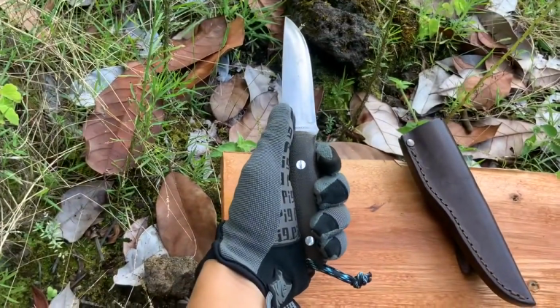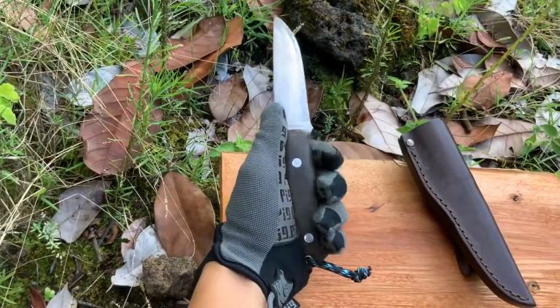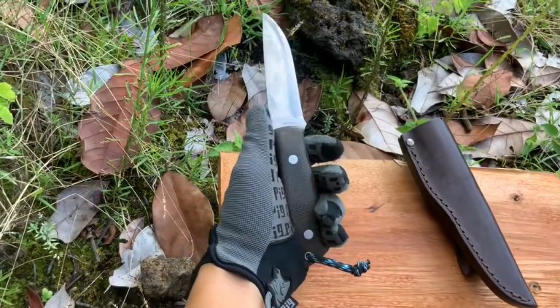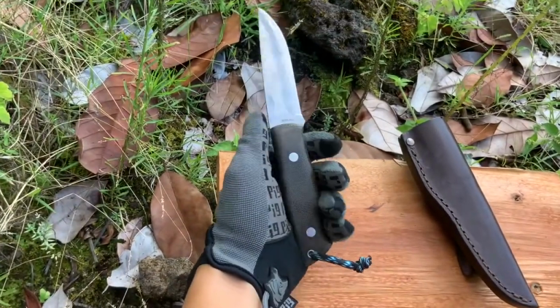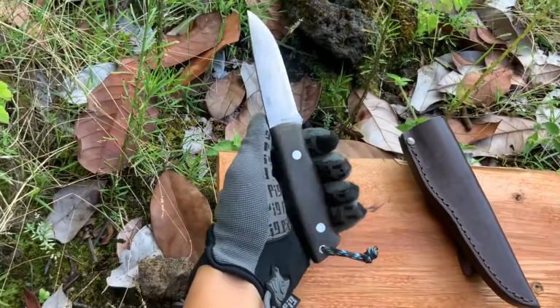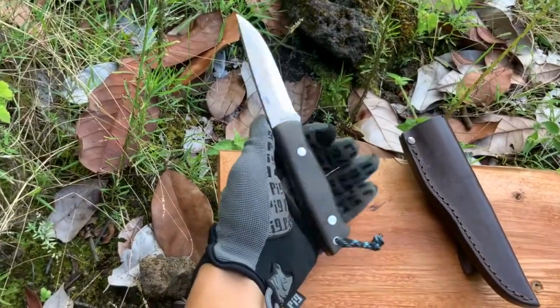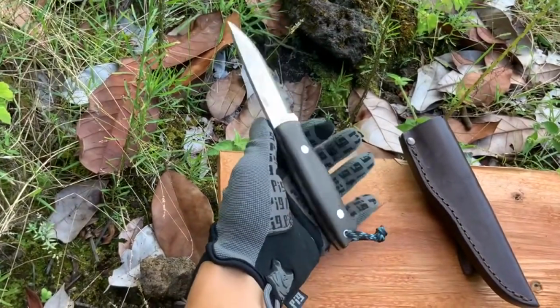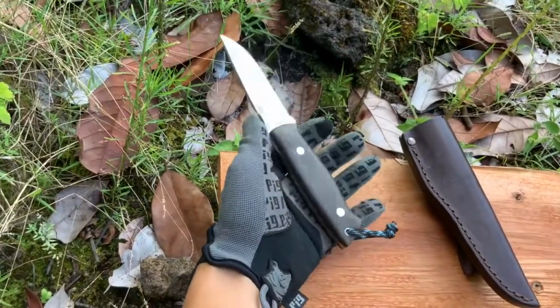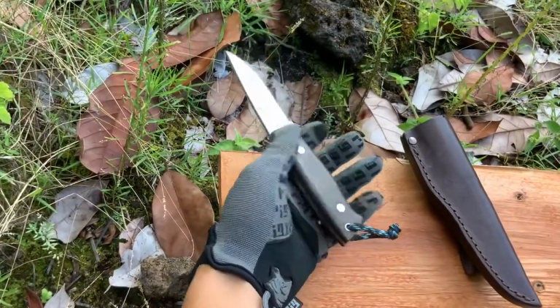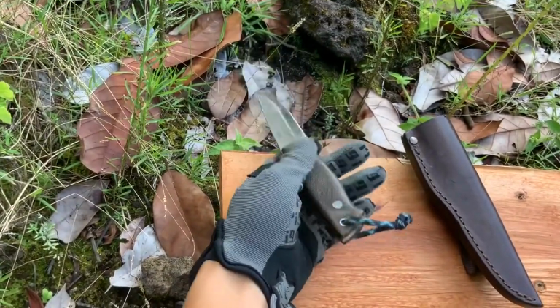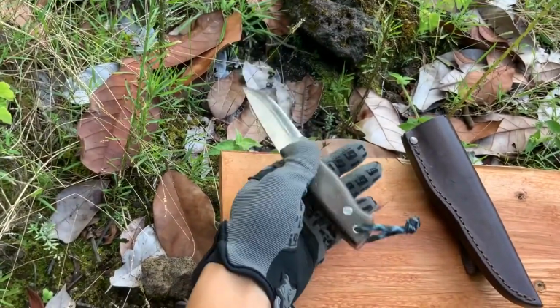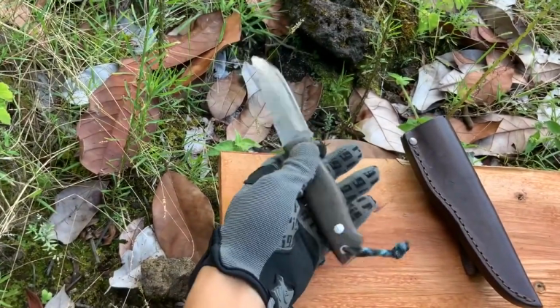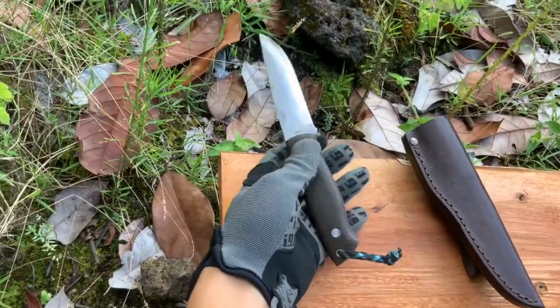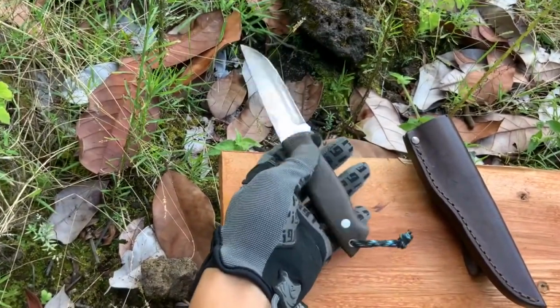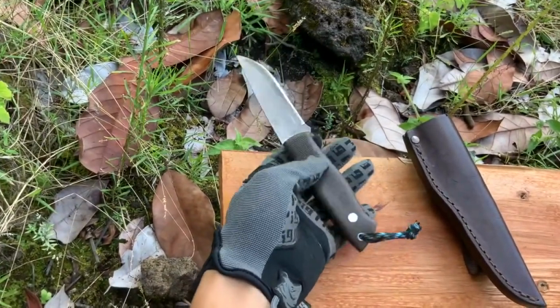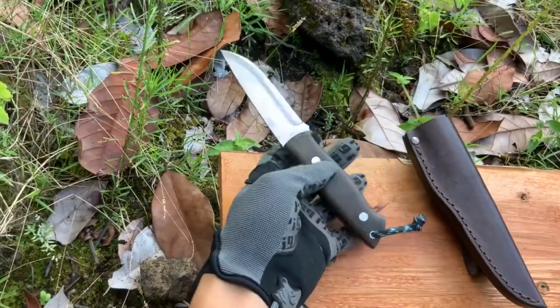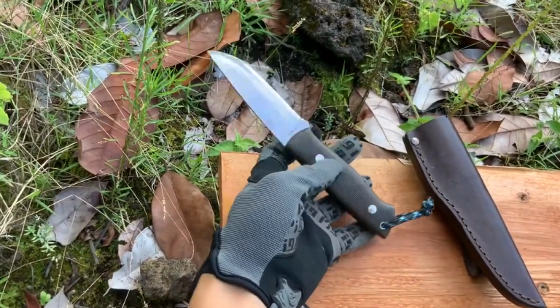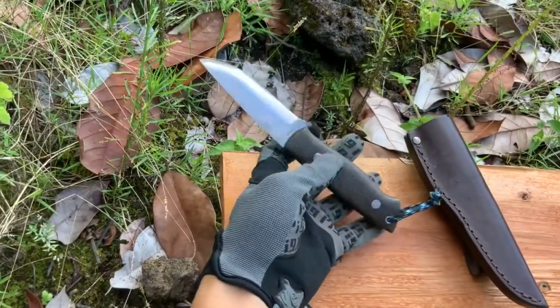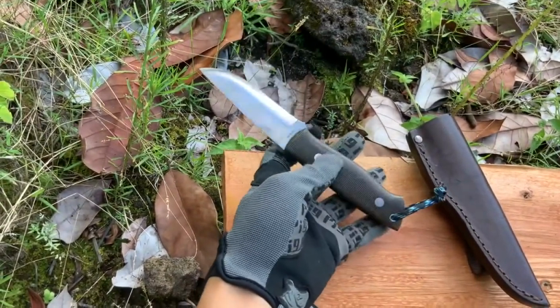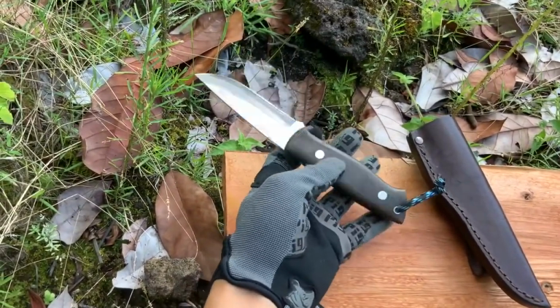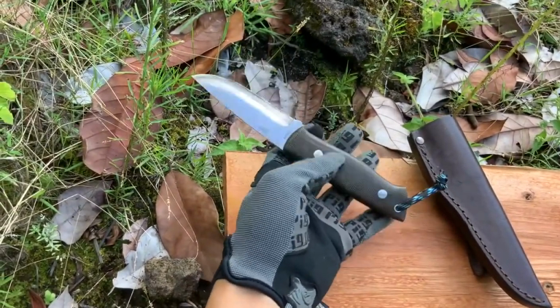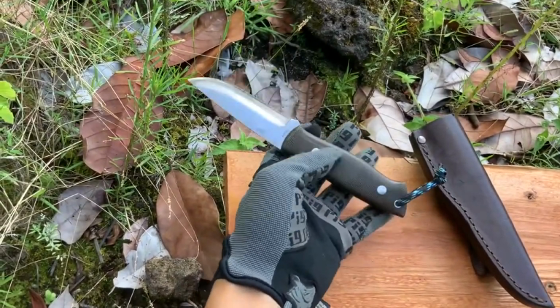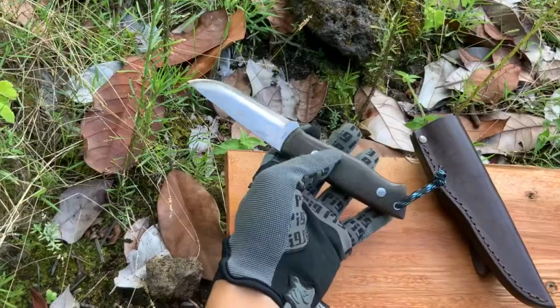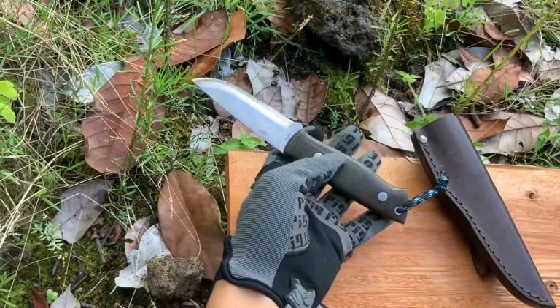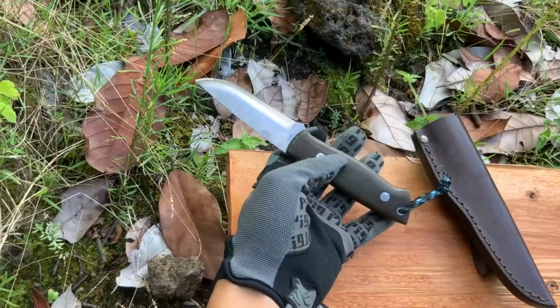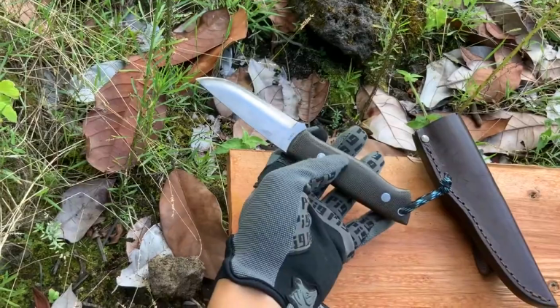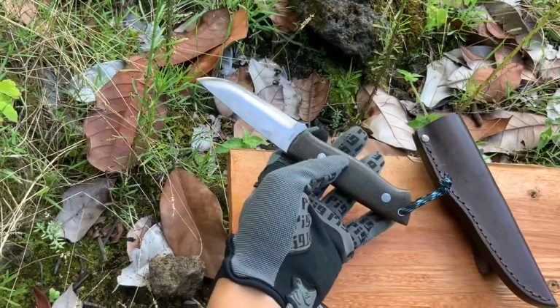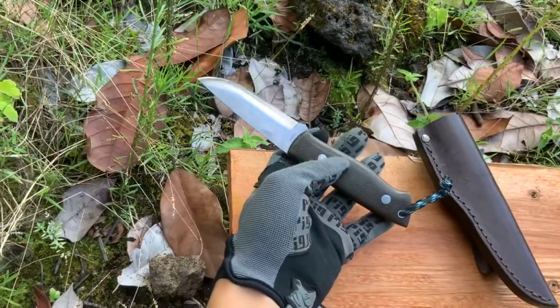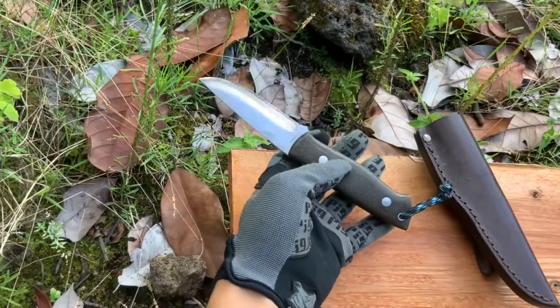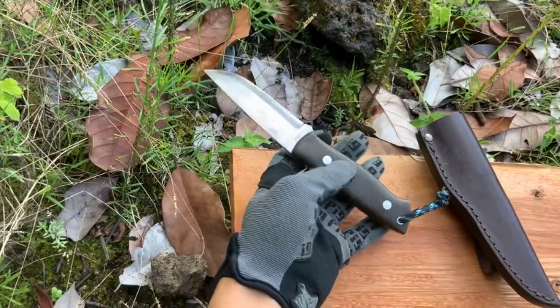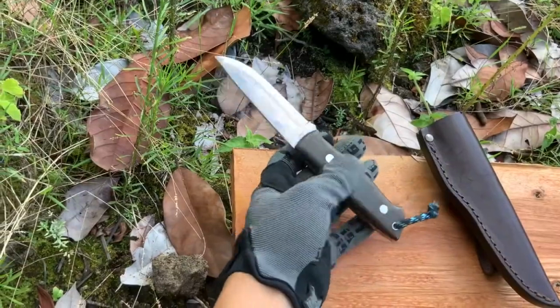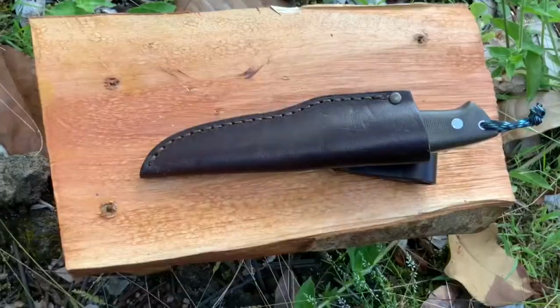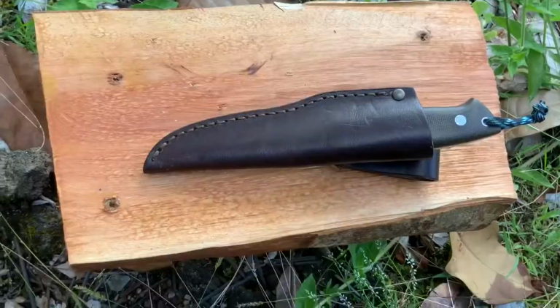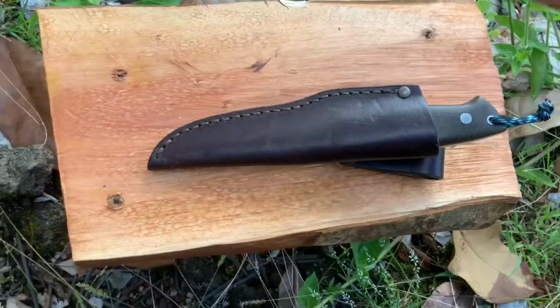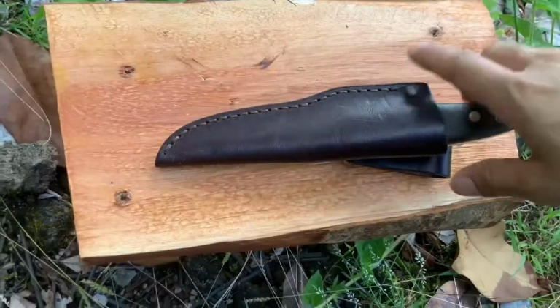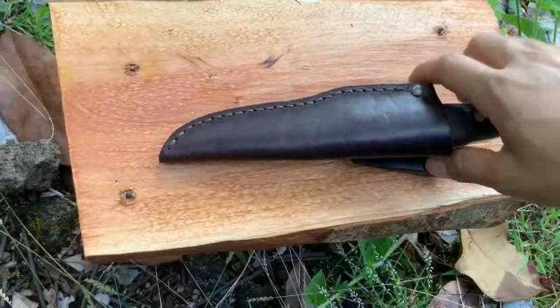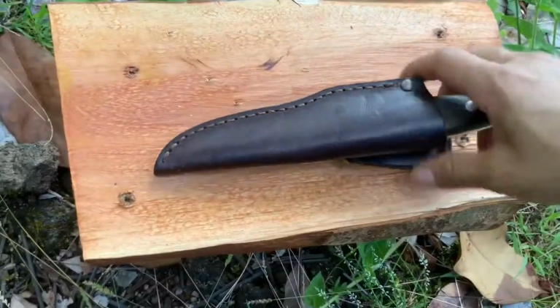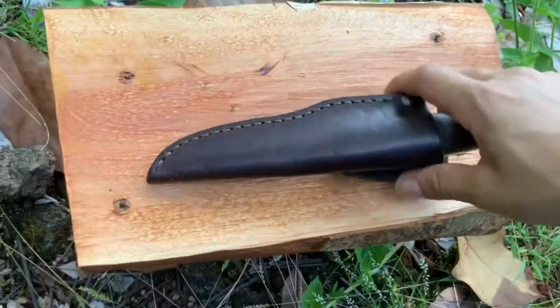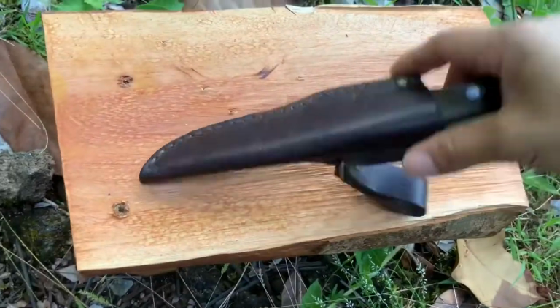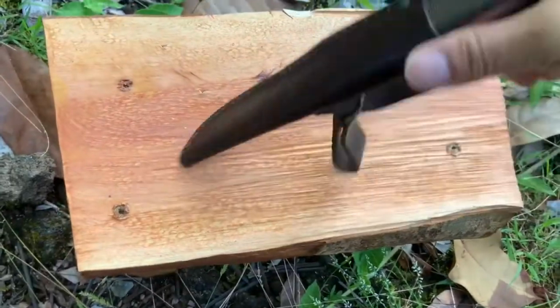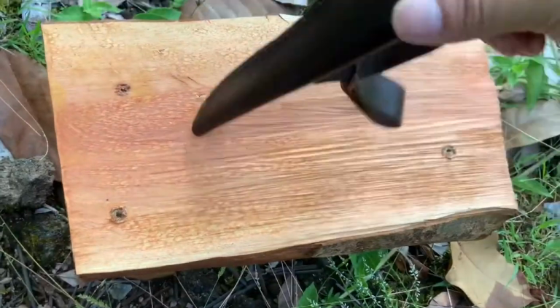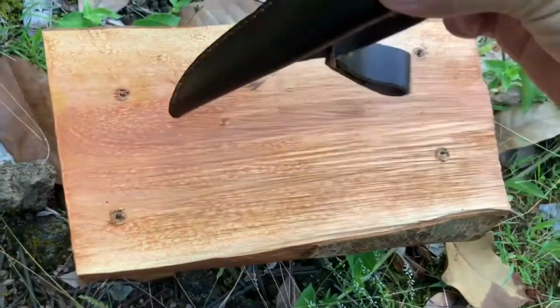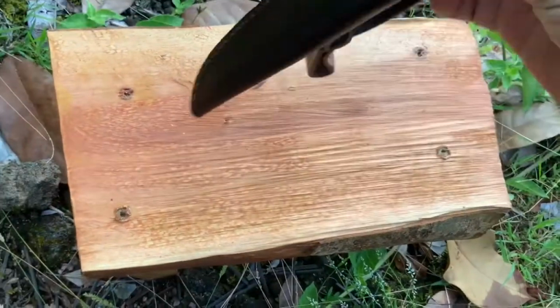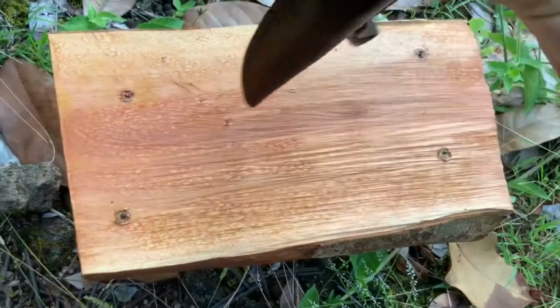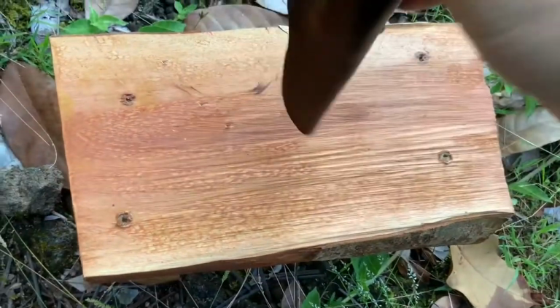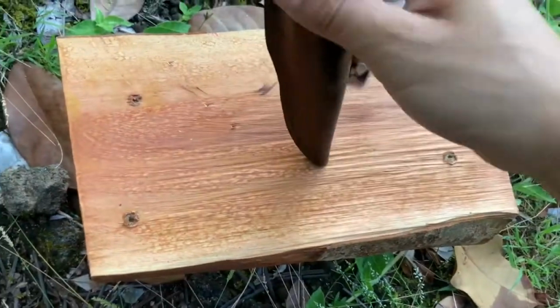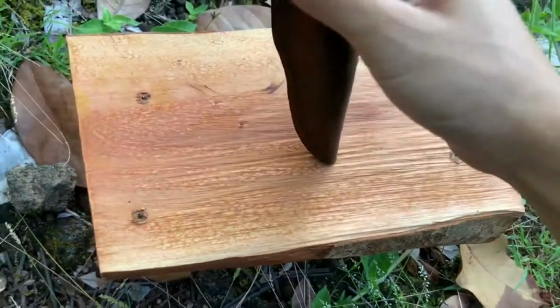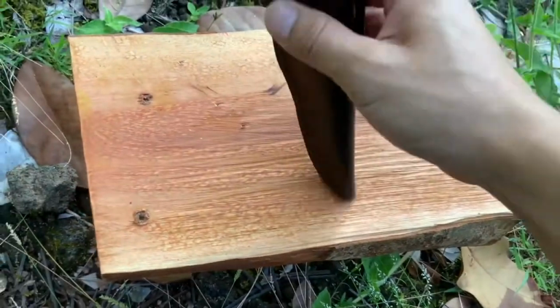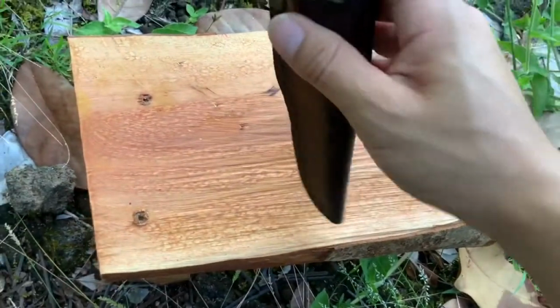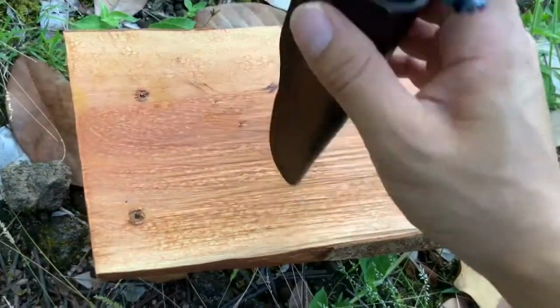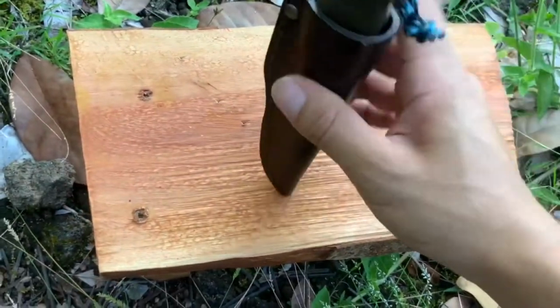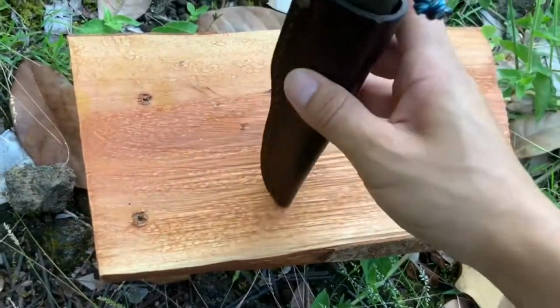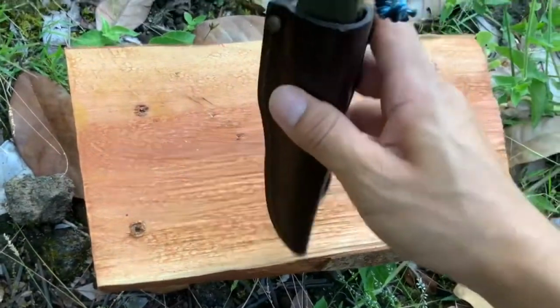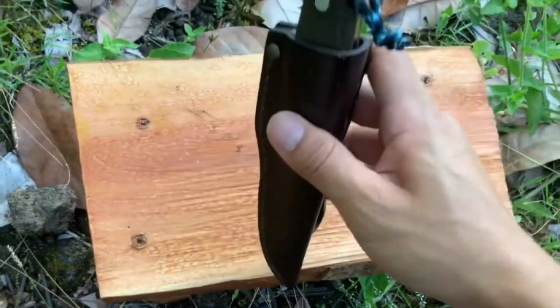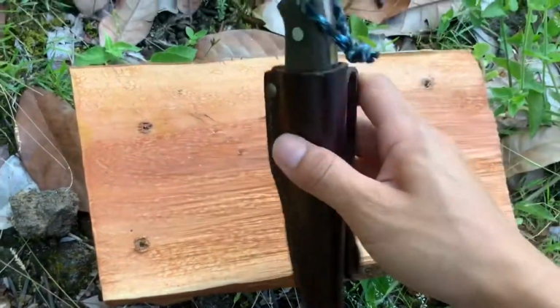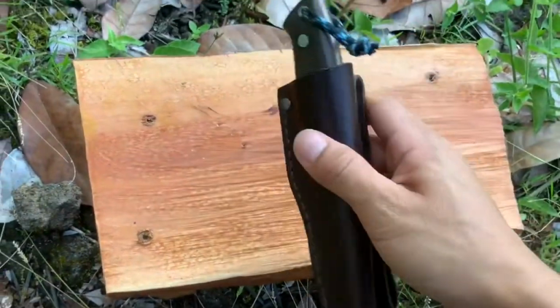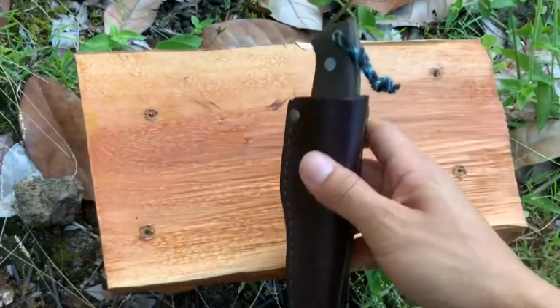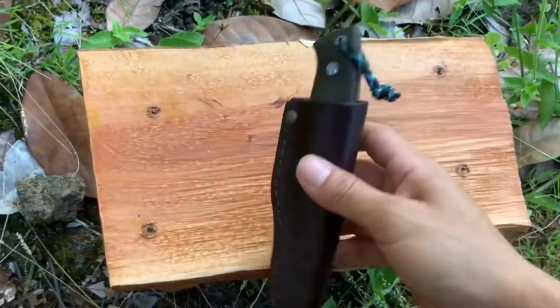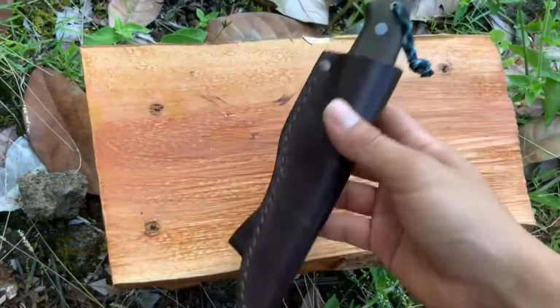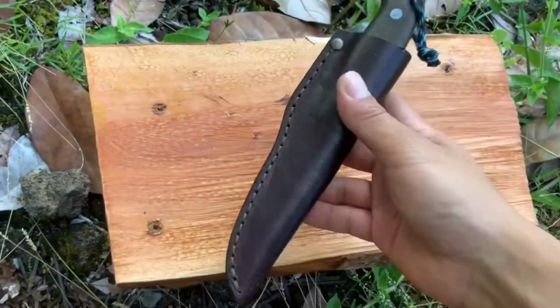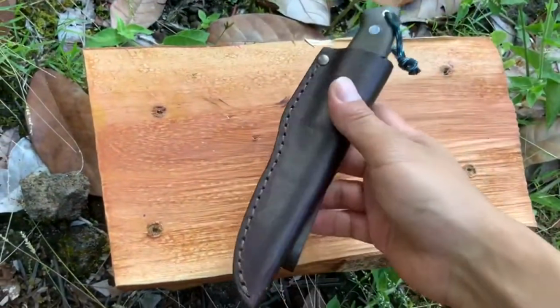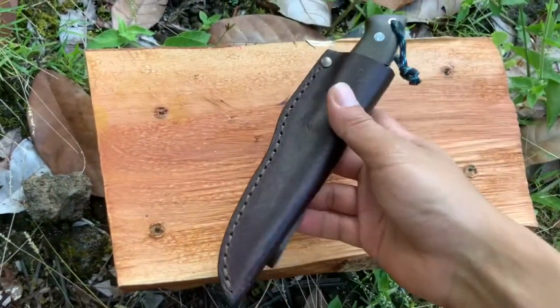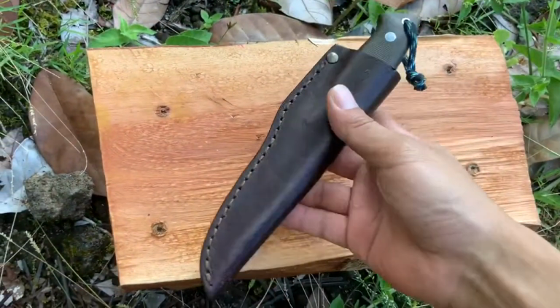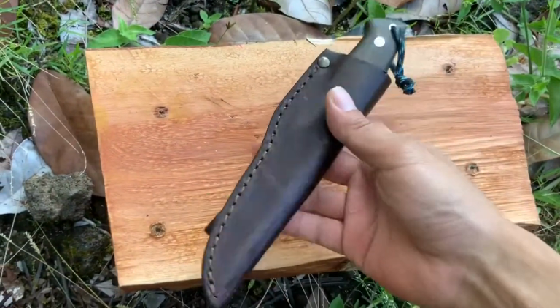Overall I think this is a pretty good knife for the time being. This is how it would look when it's in the sheath.